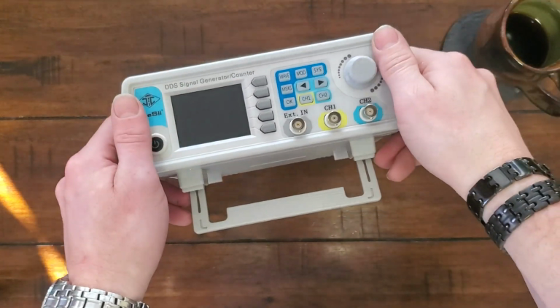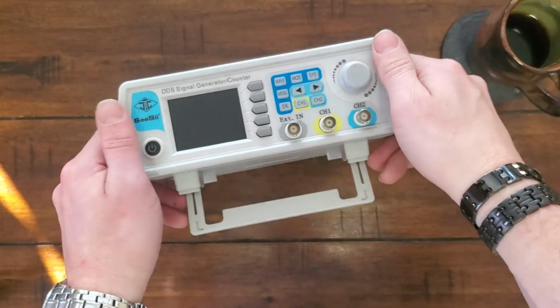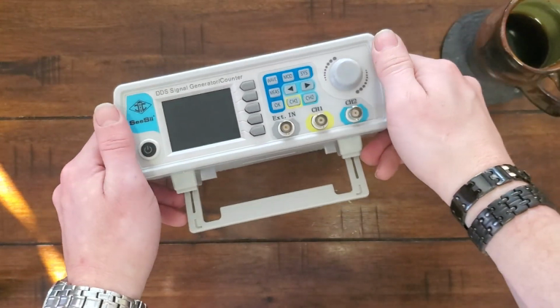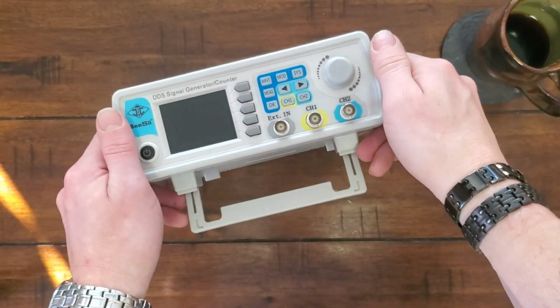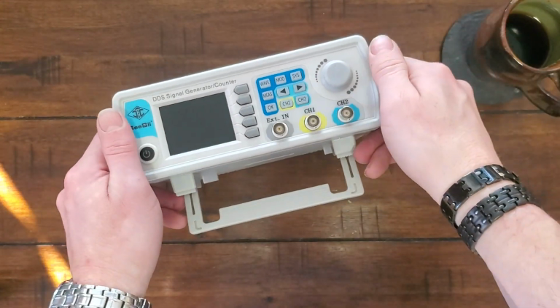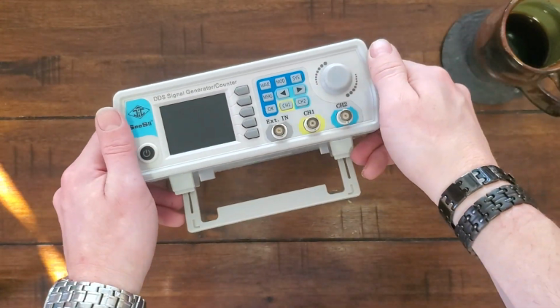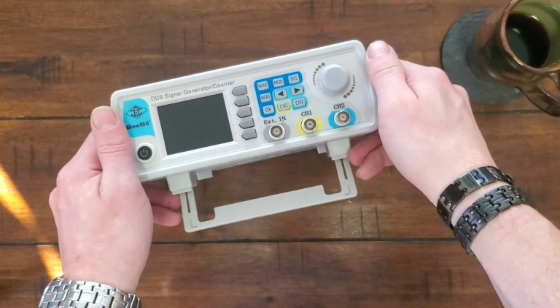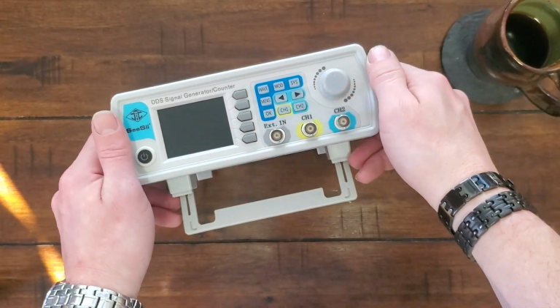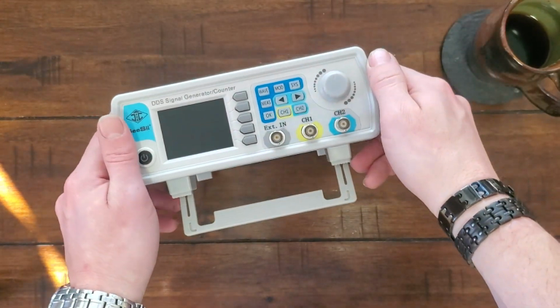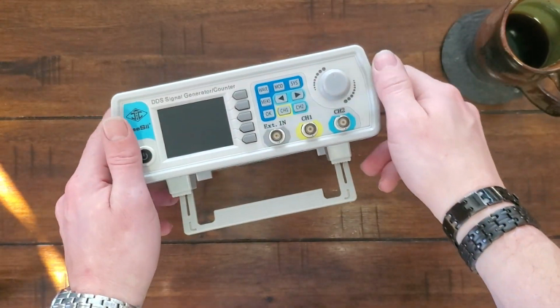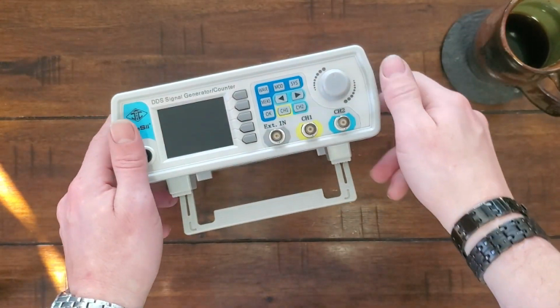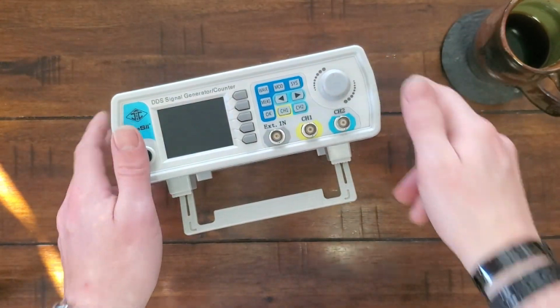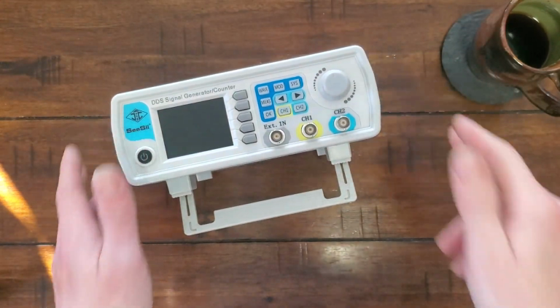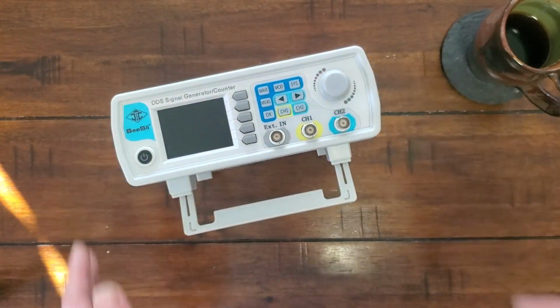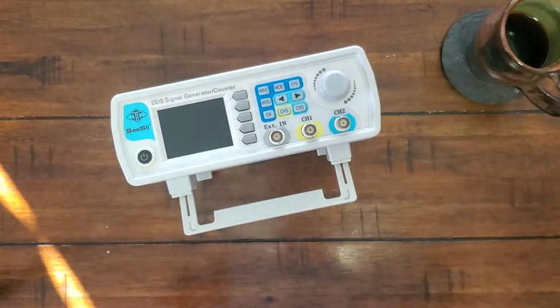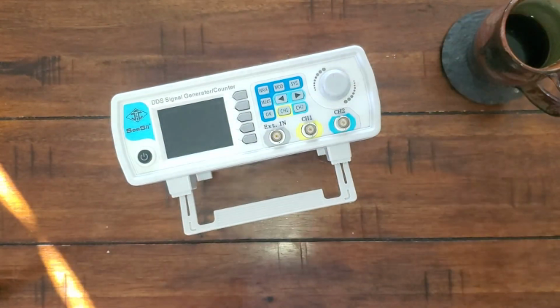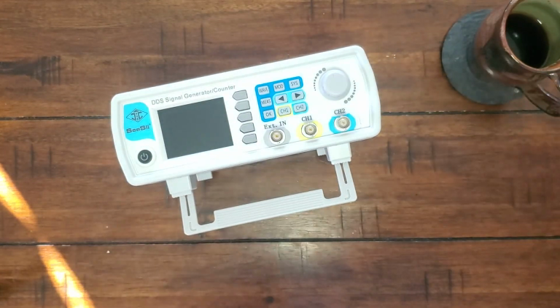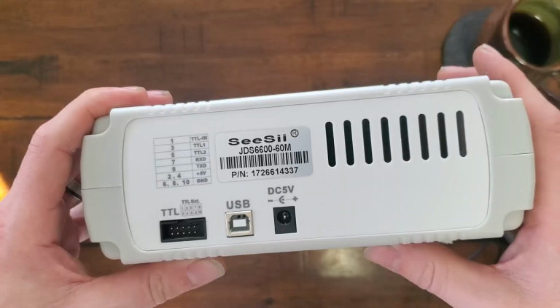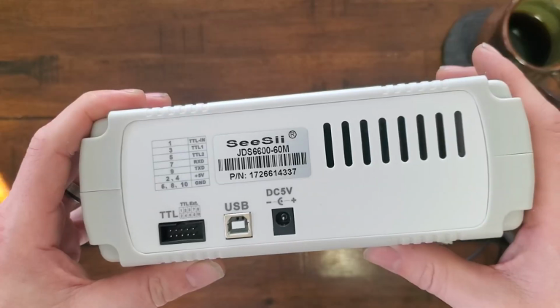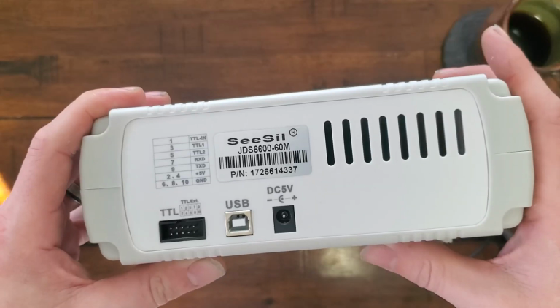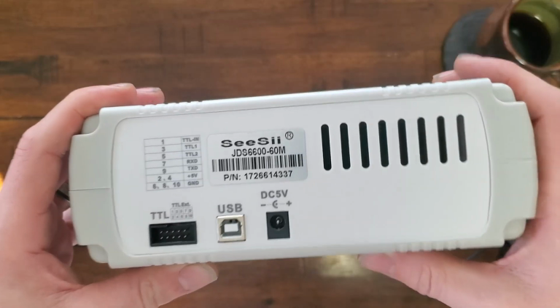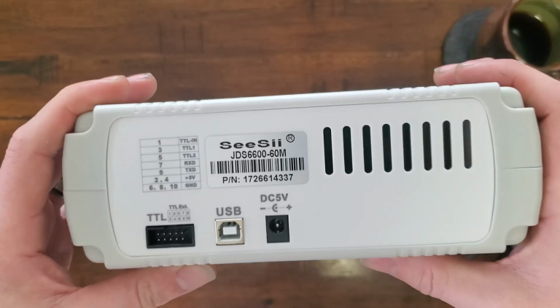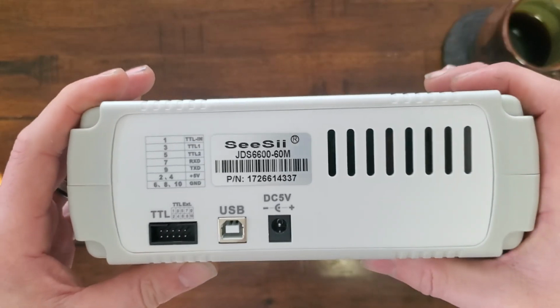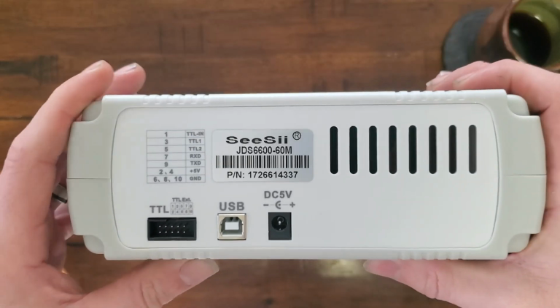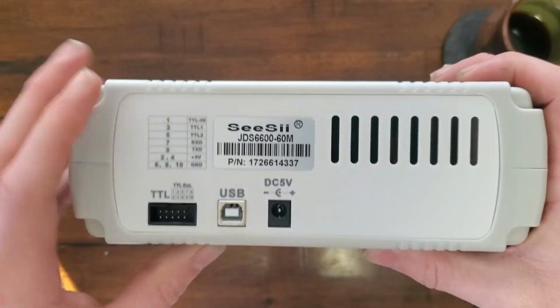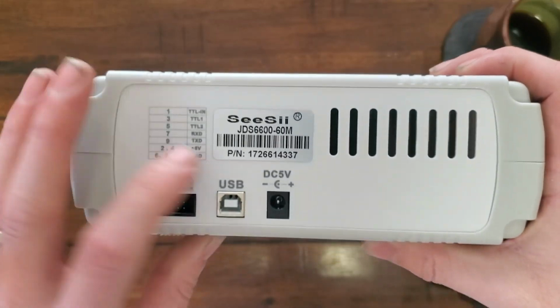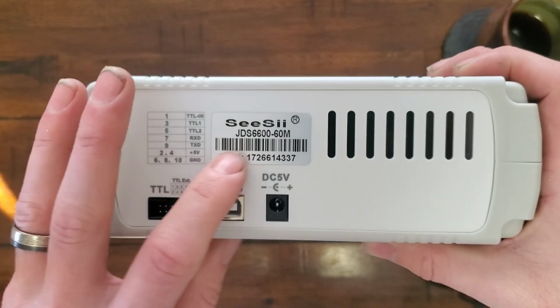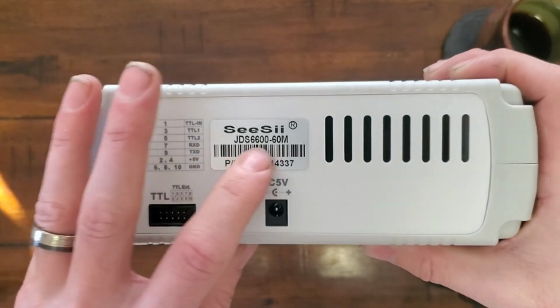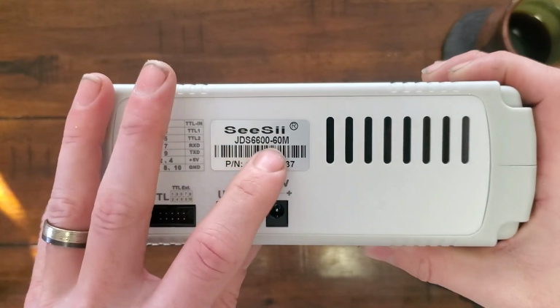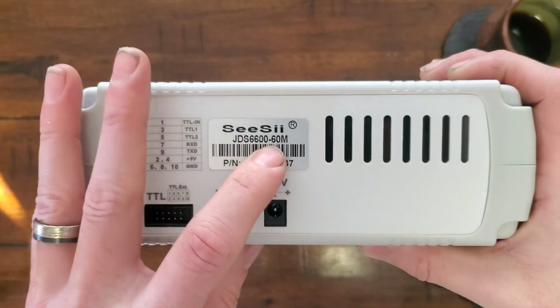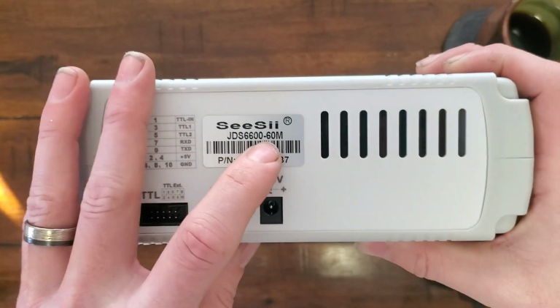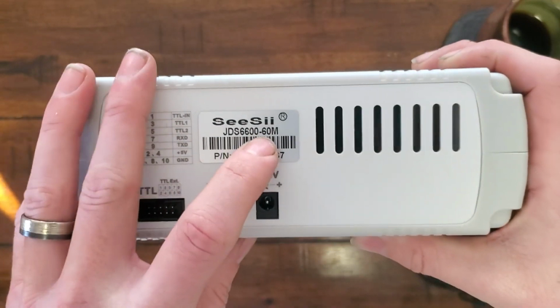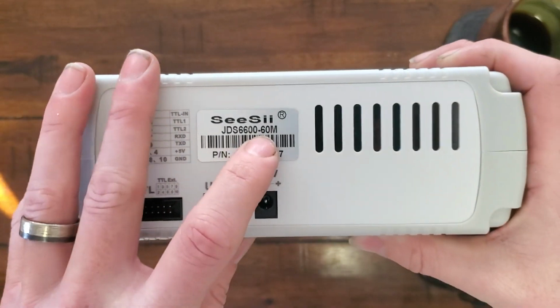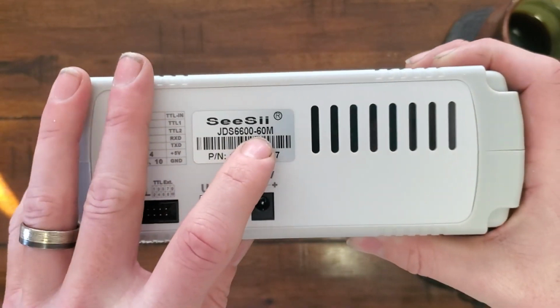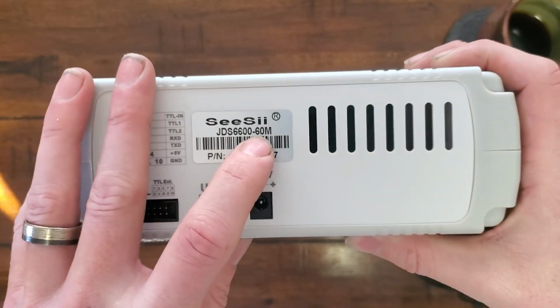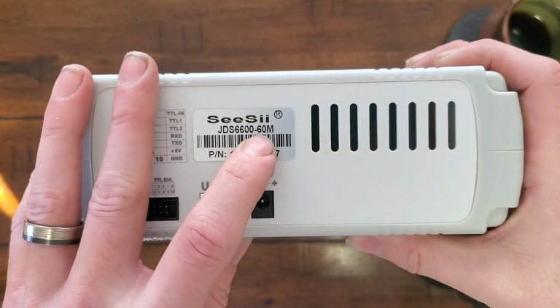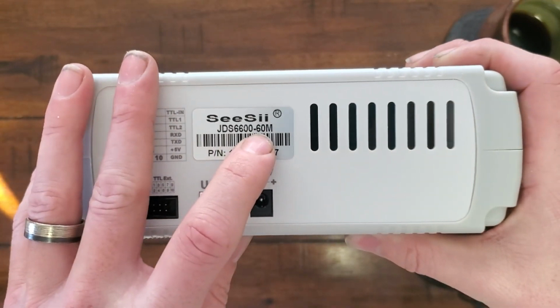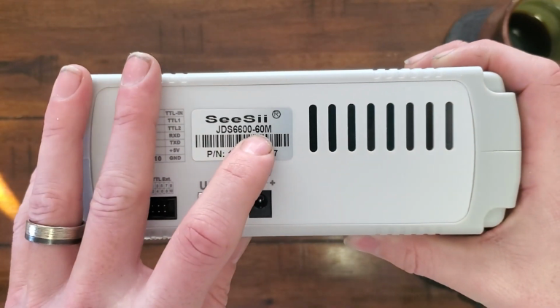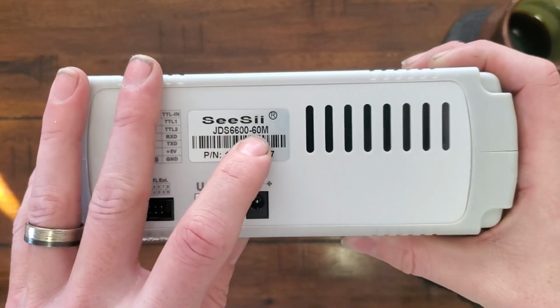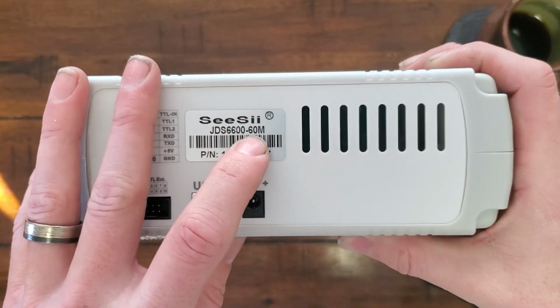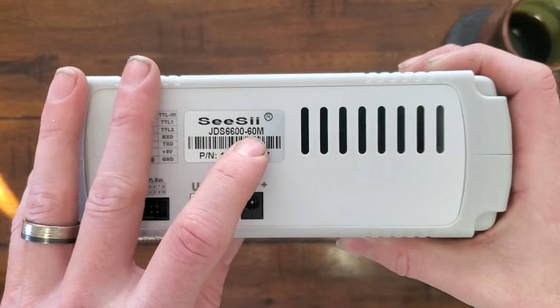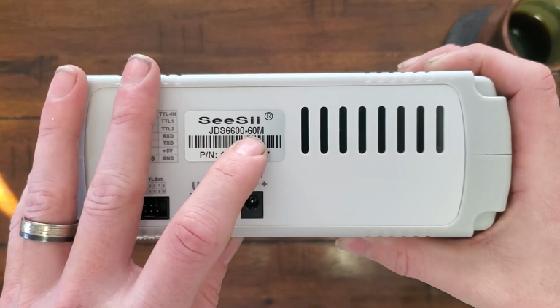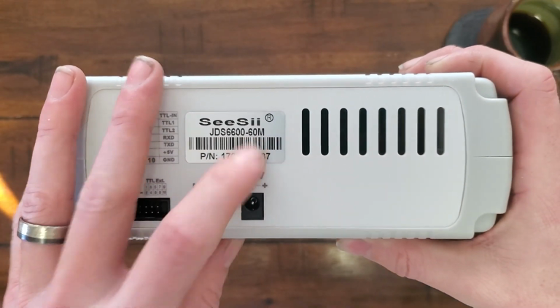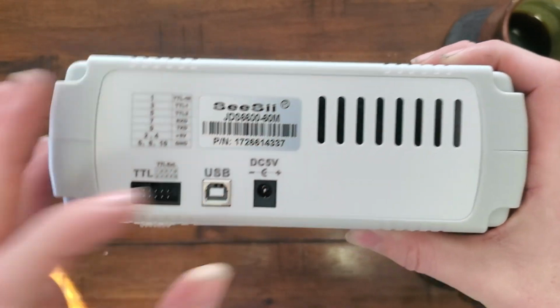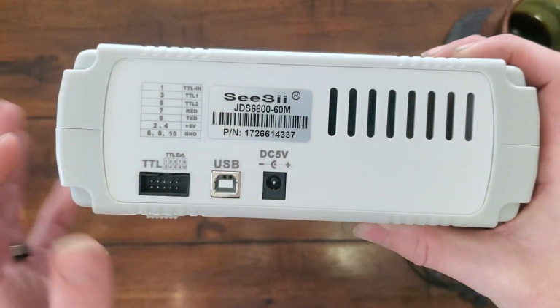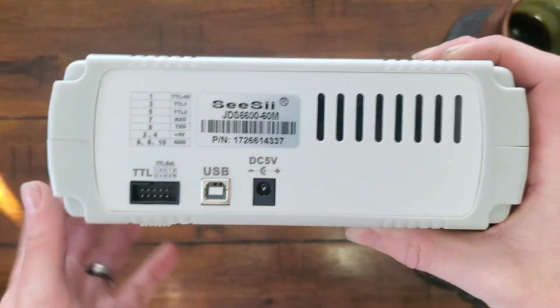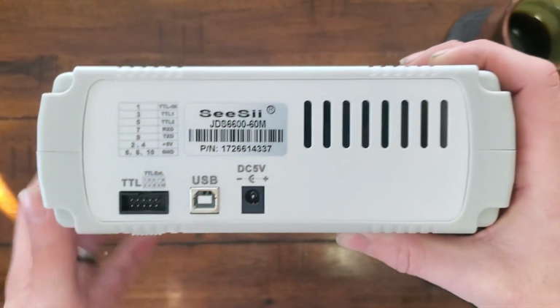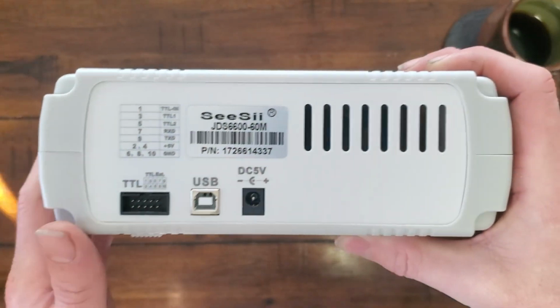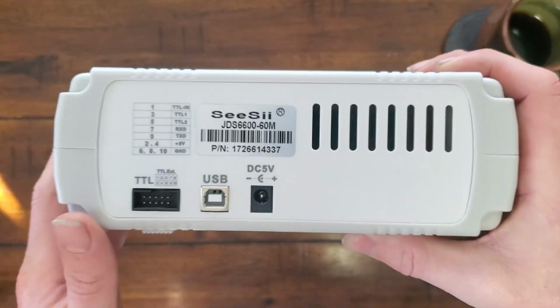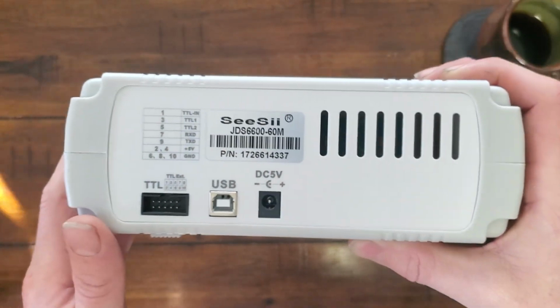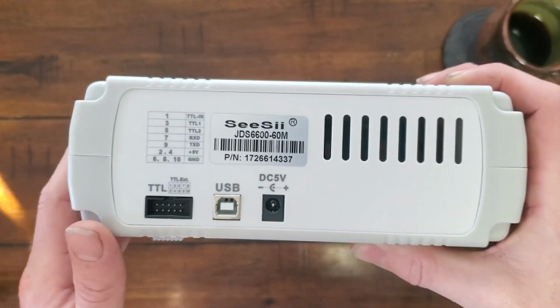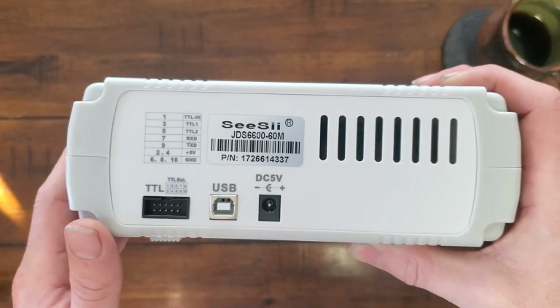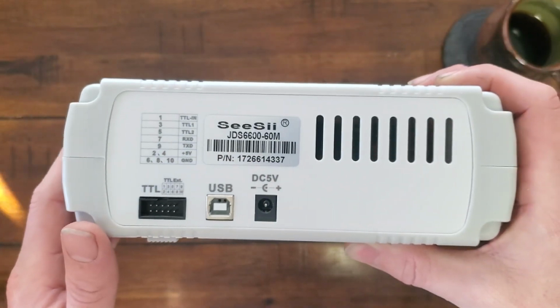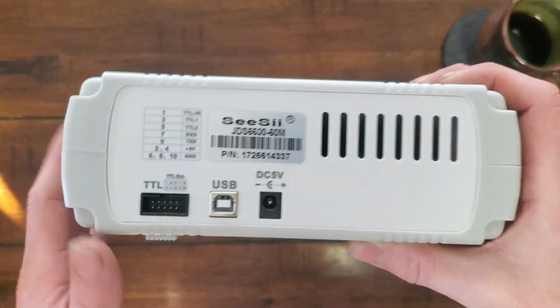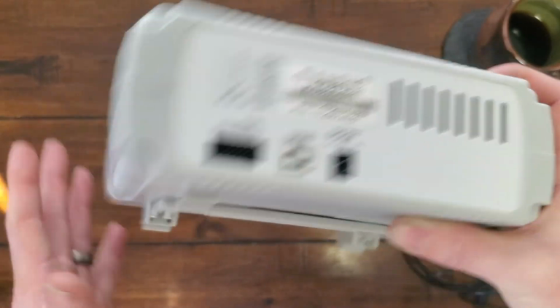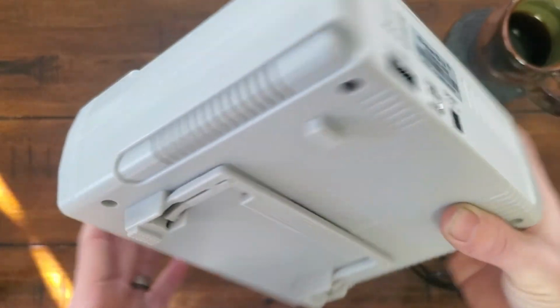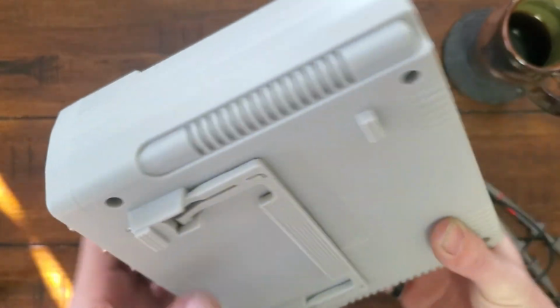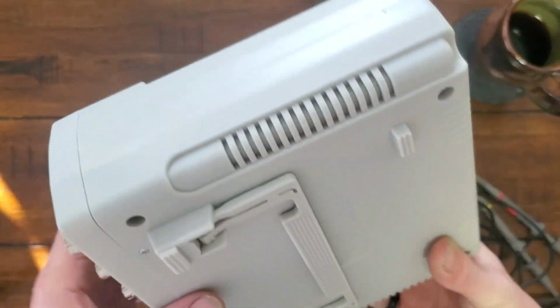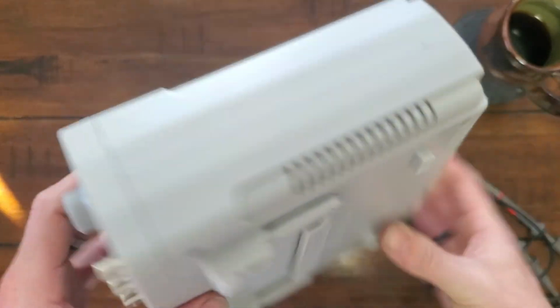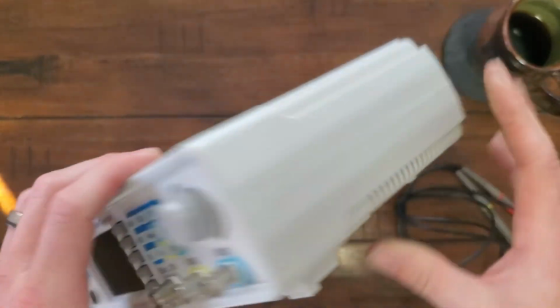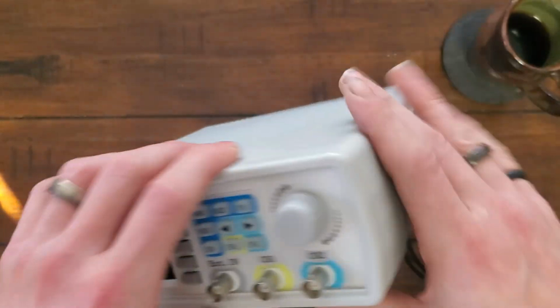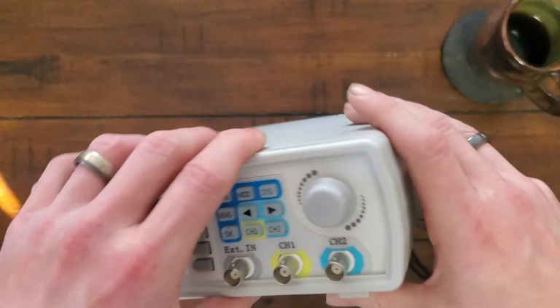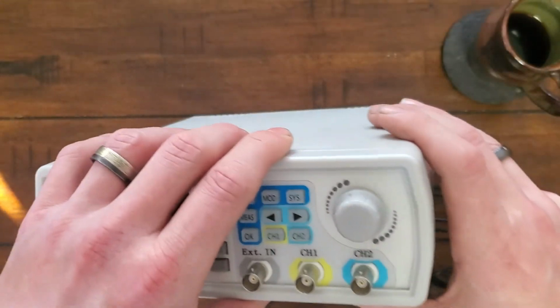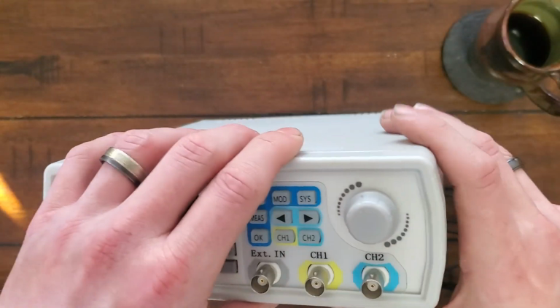I want to do something else real quick. So it looks like this is the 60 MHz version, which is good.